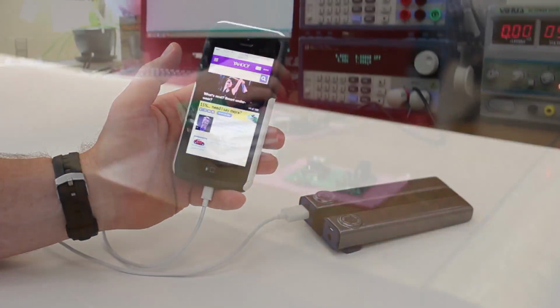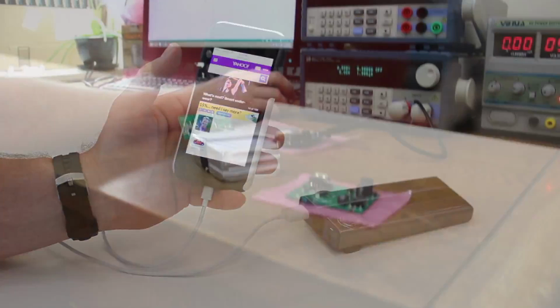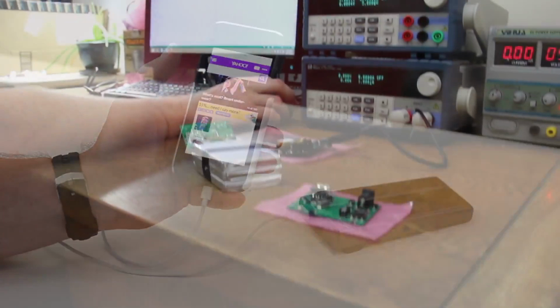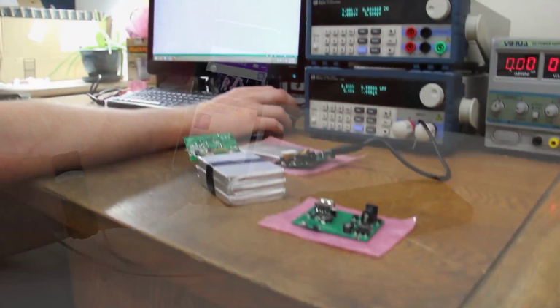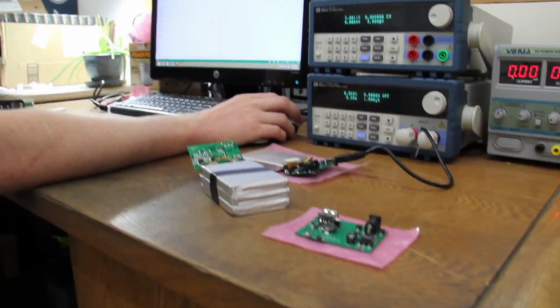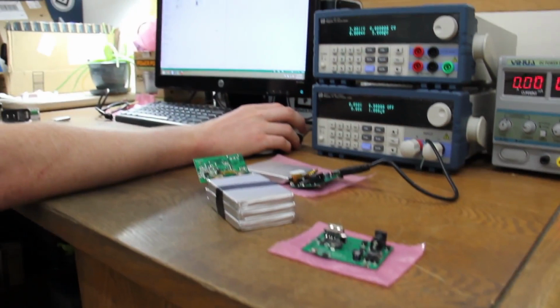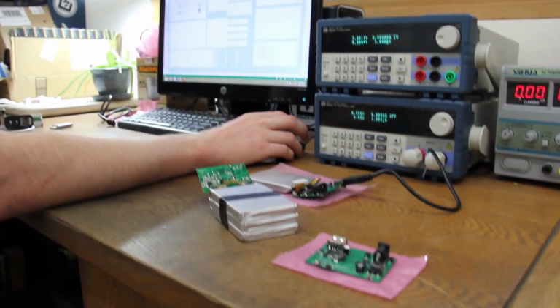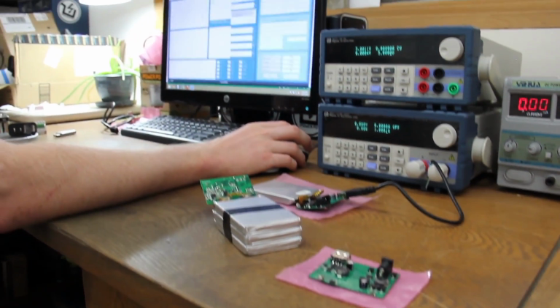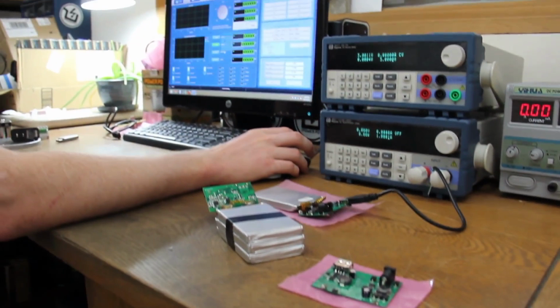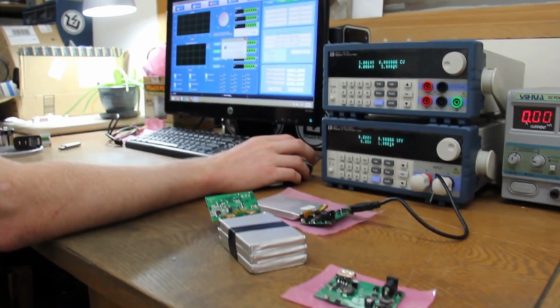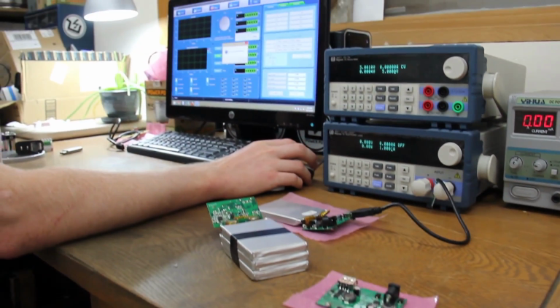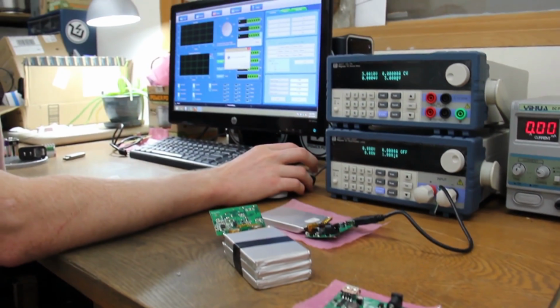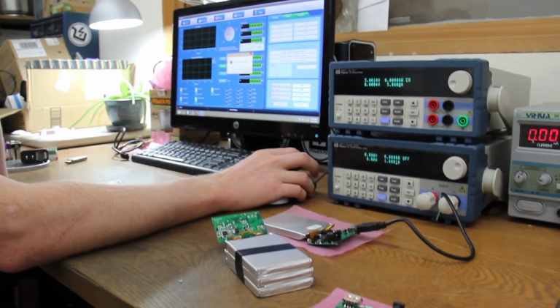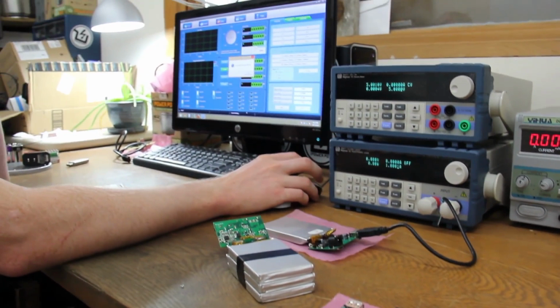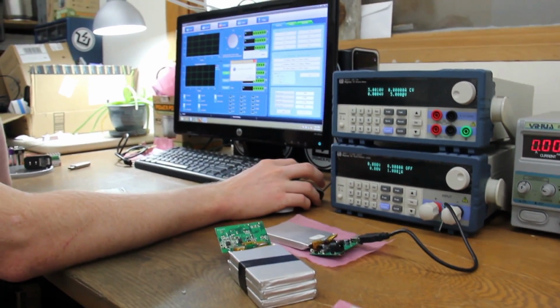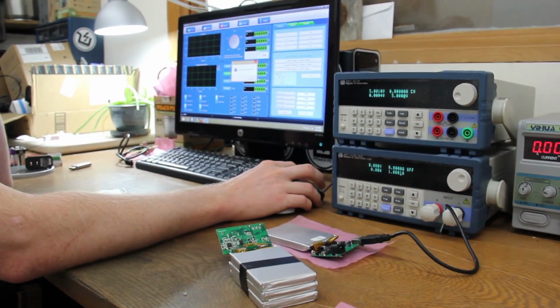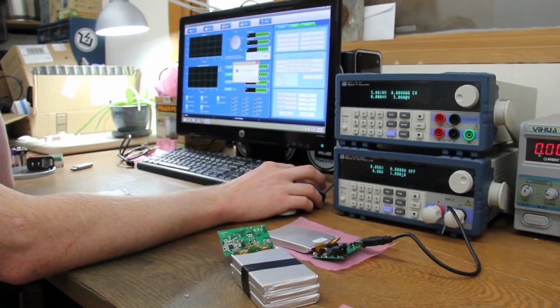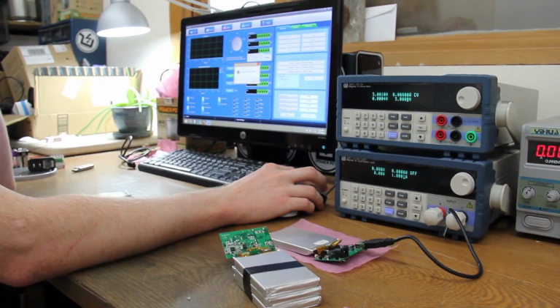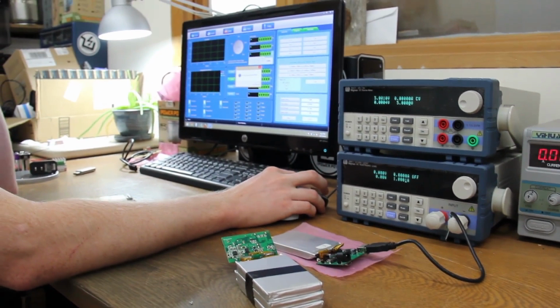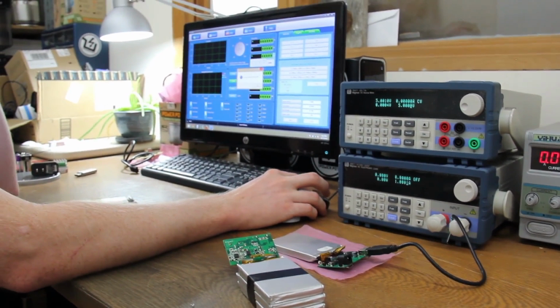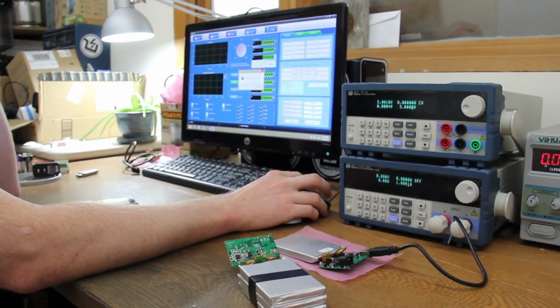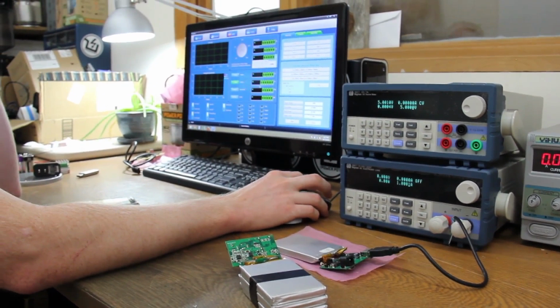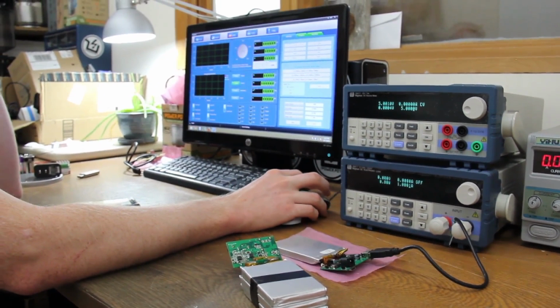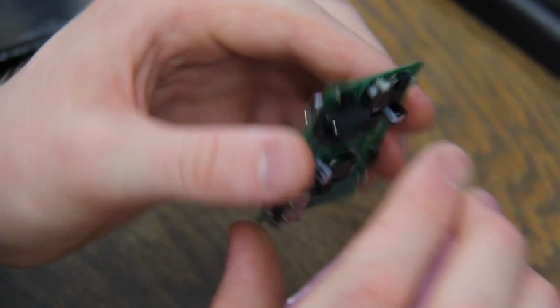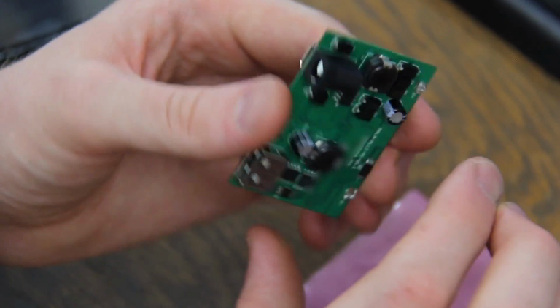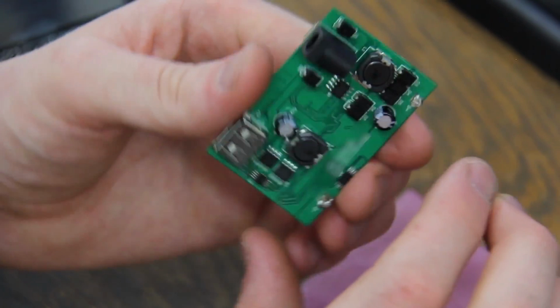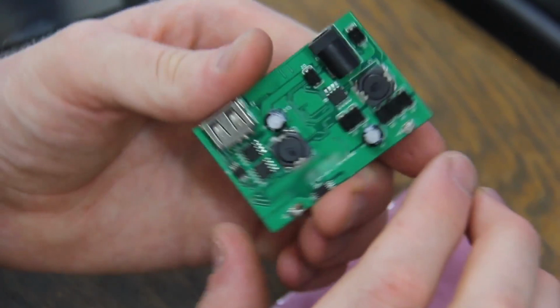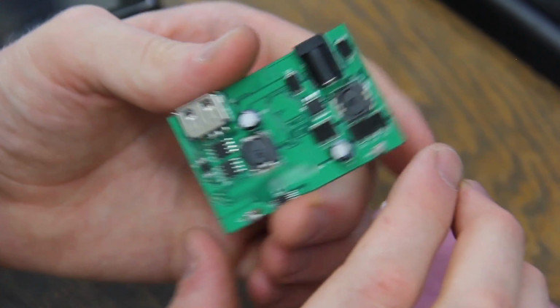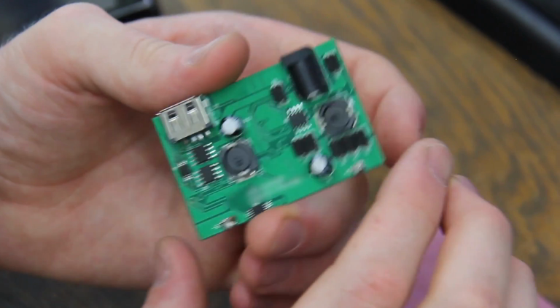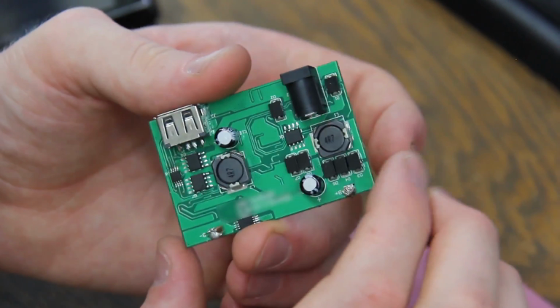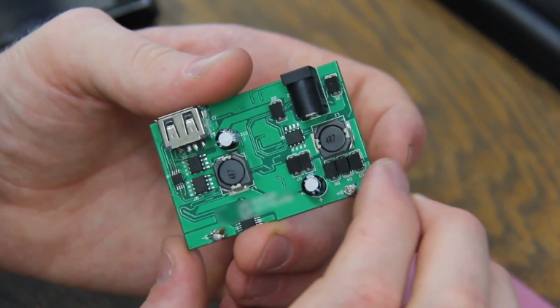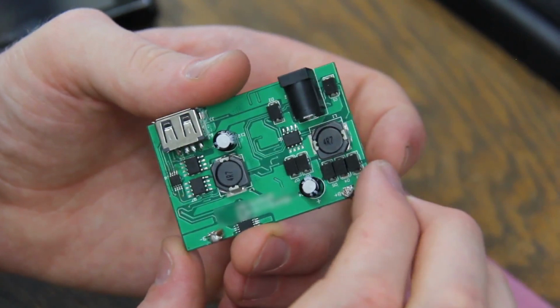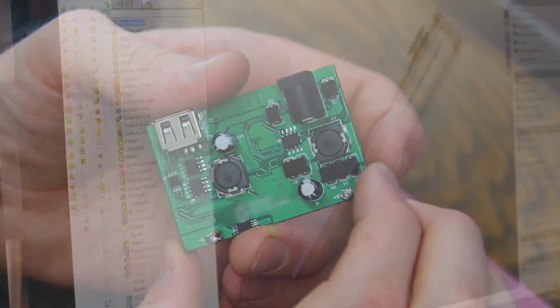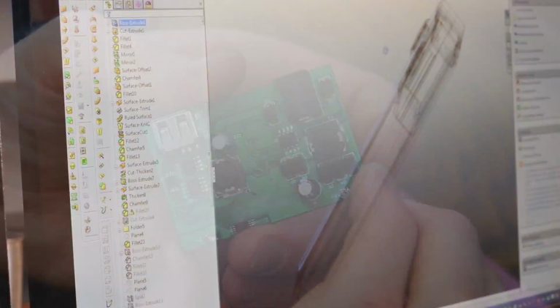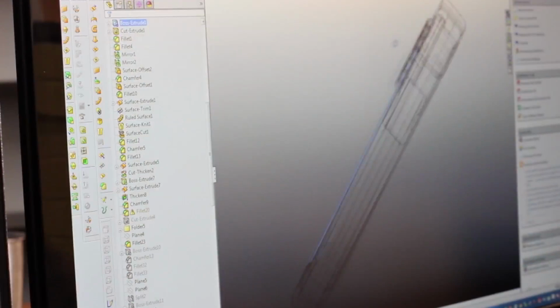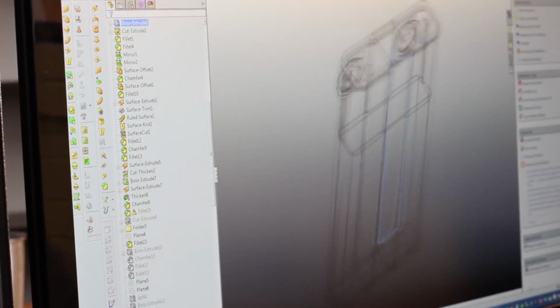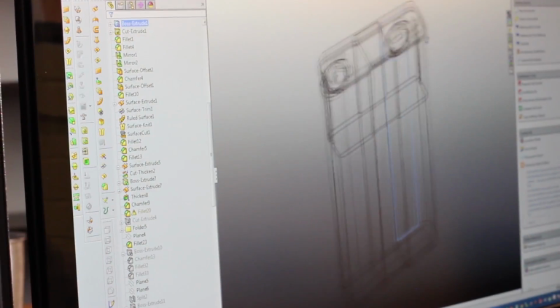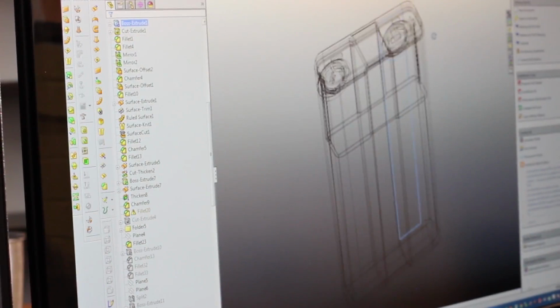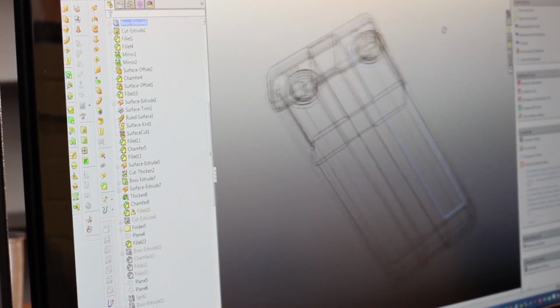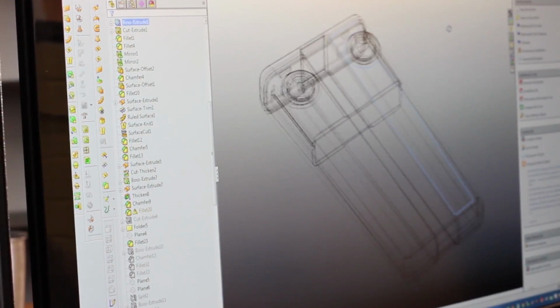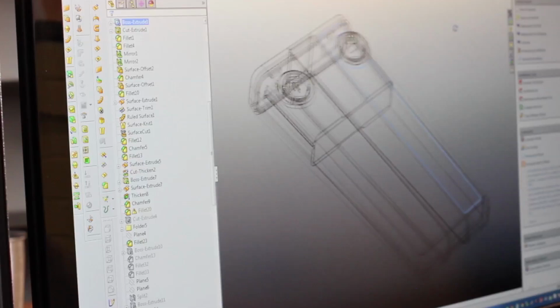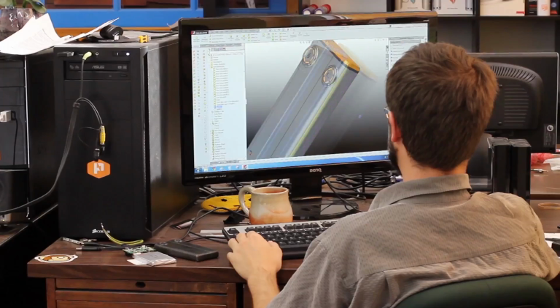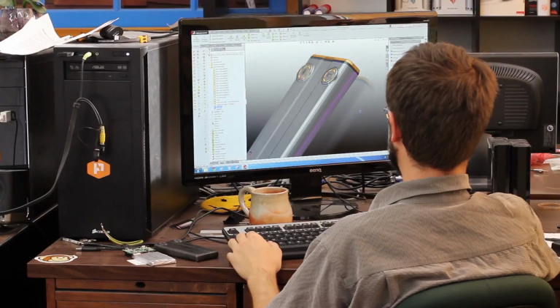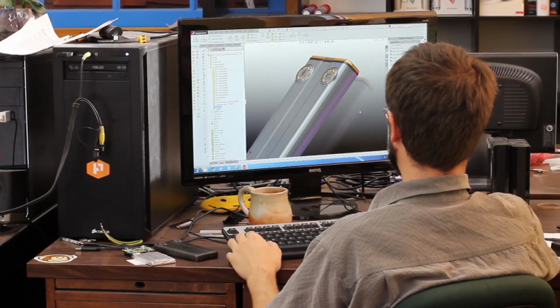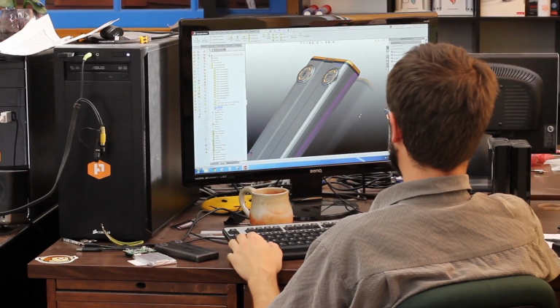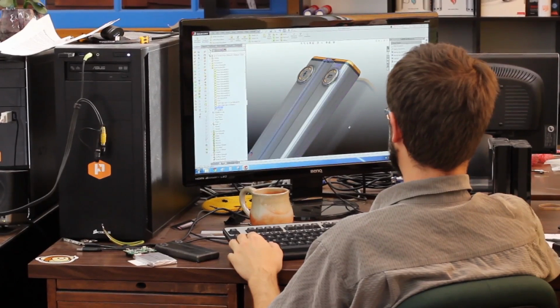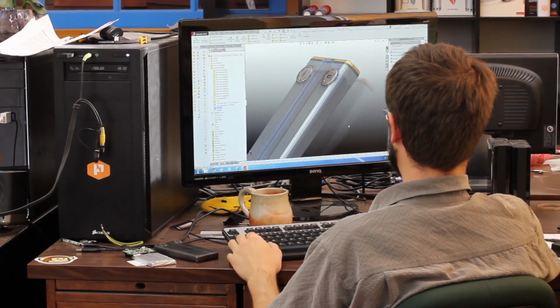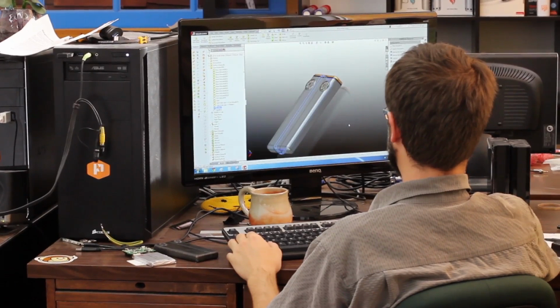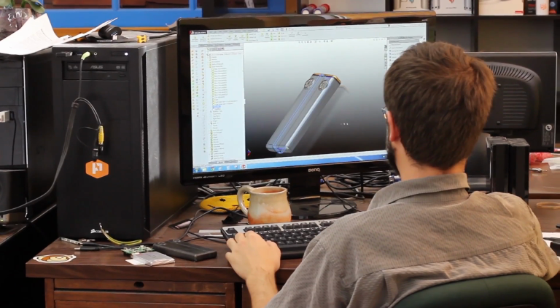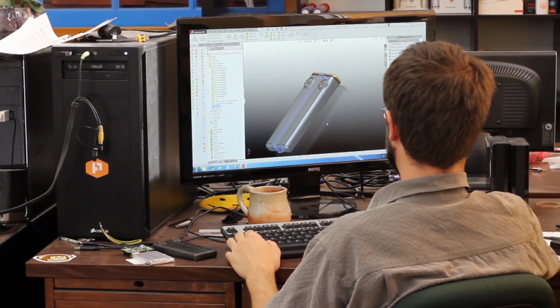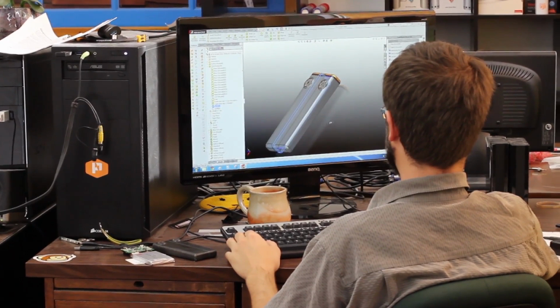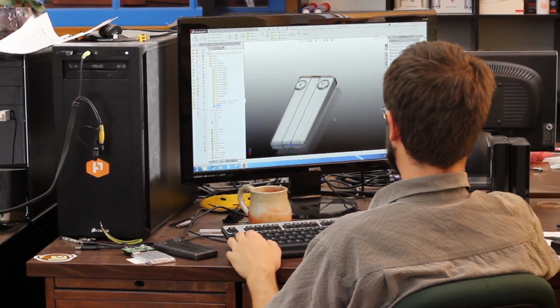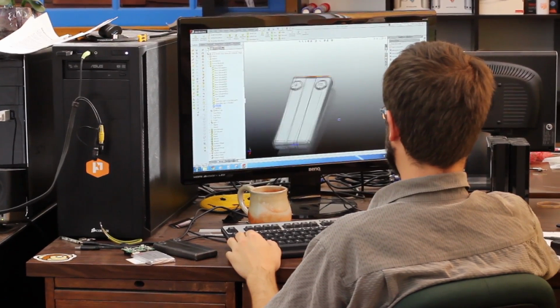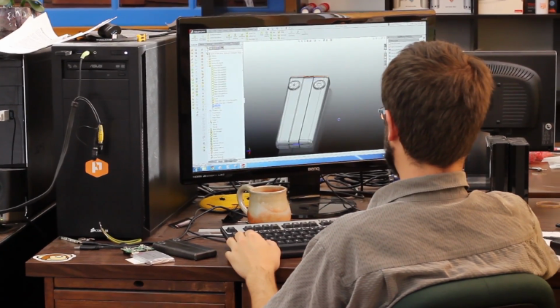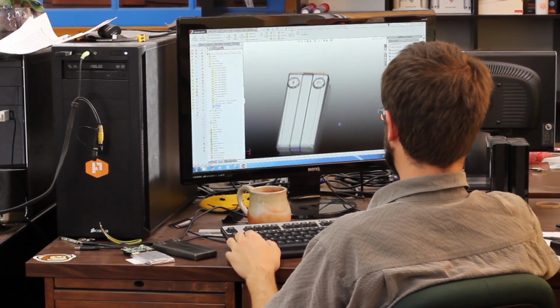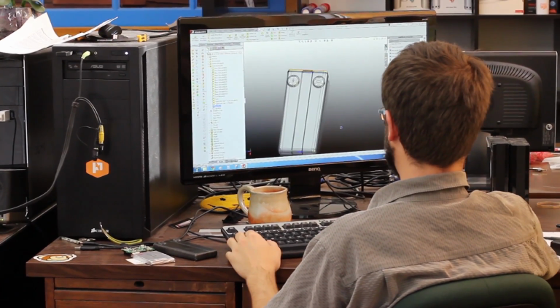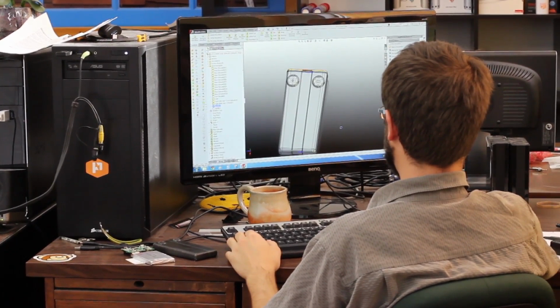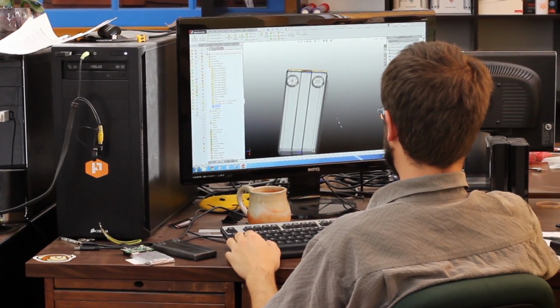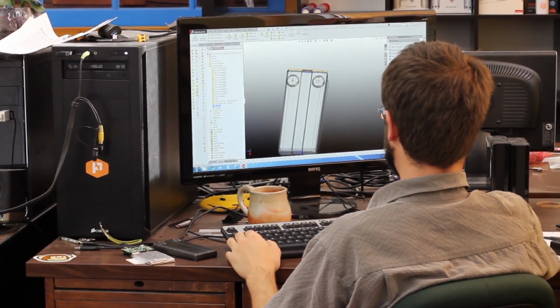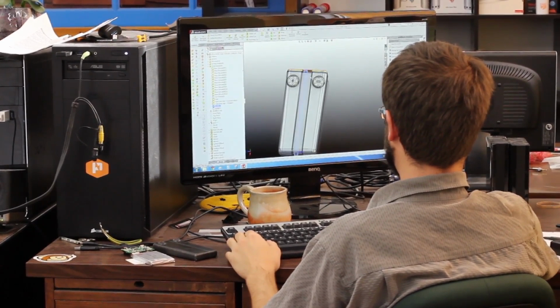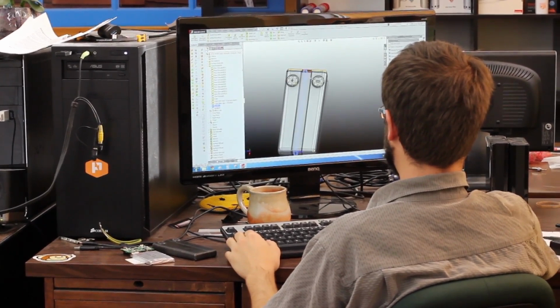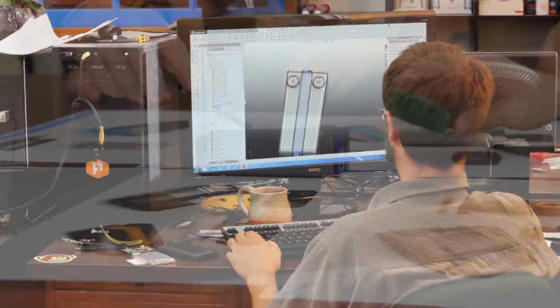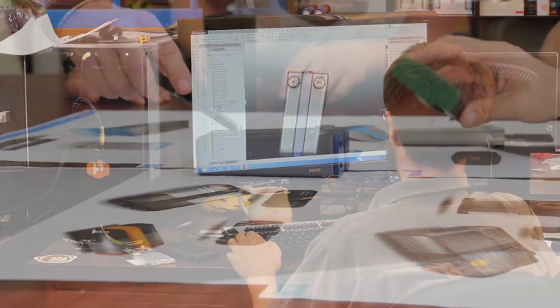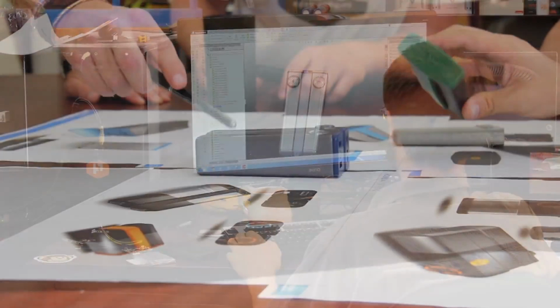We've built this baby from the ground up, designing a custom circuit board and an aluminum case to go along with our top shelf lithium polymer cells.